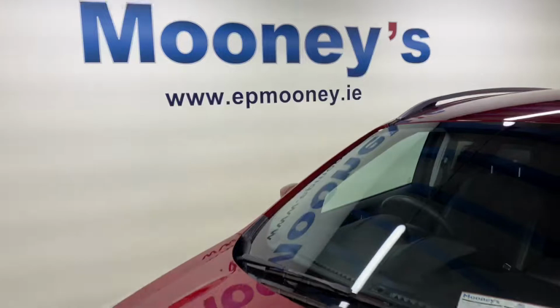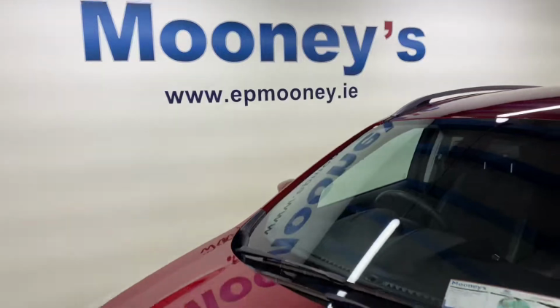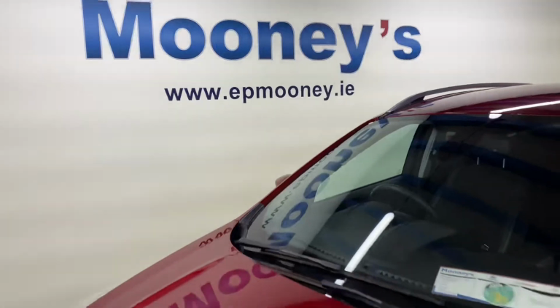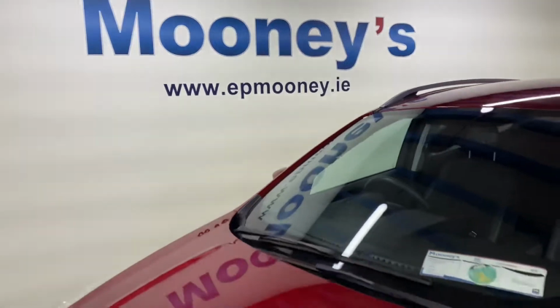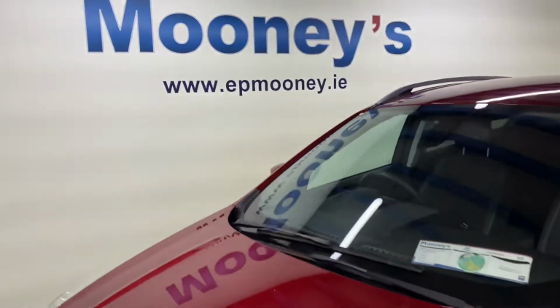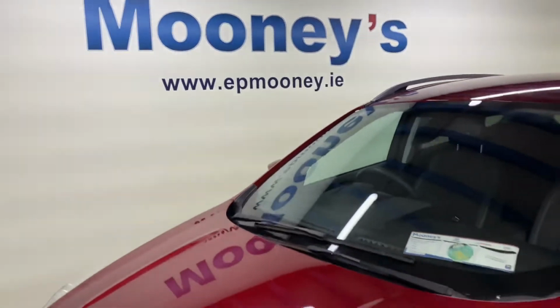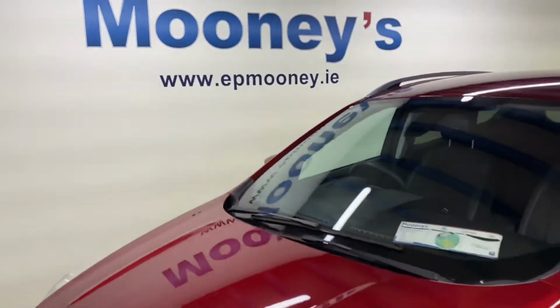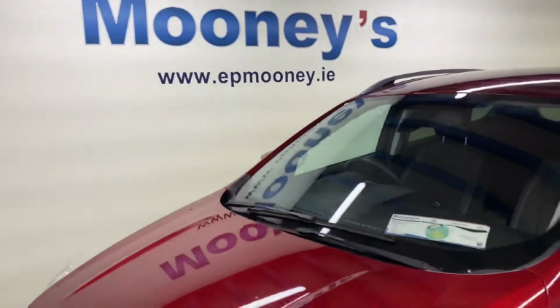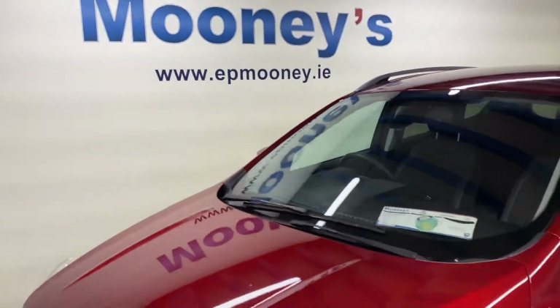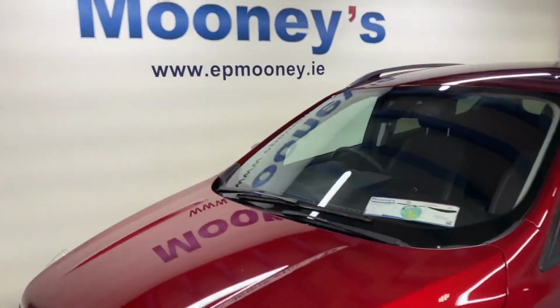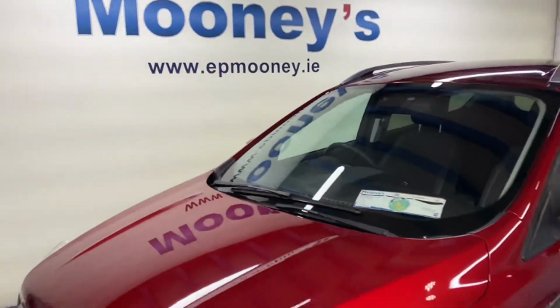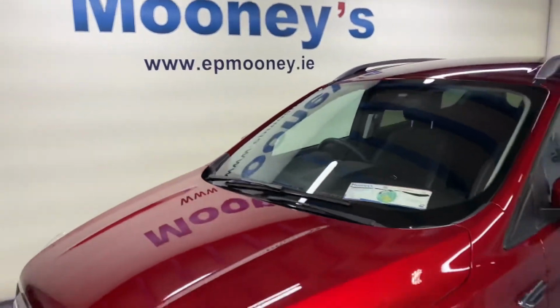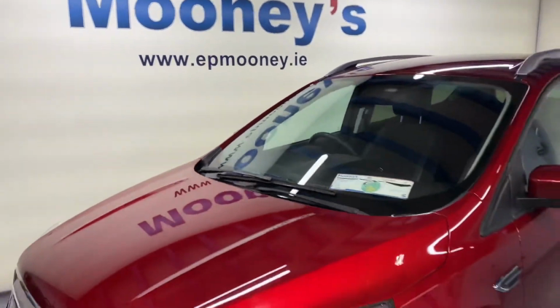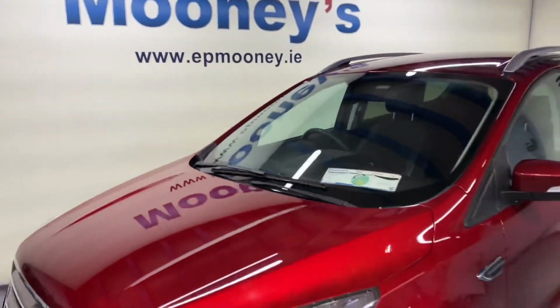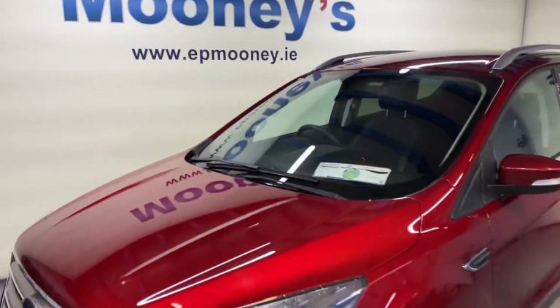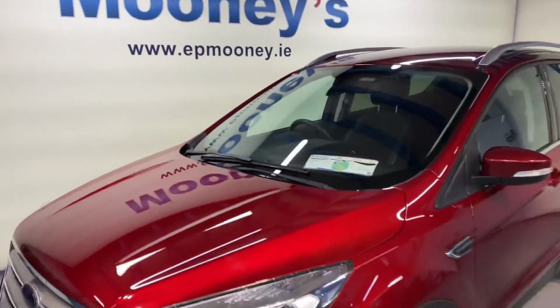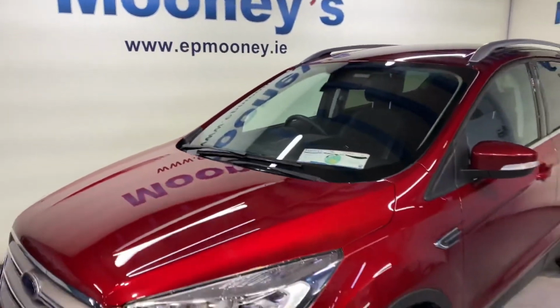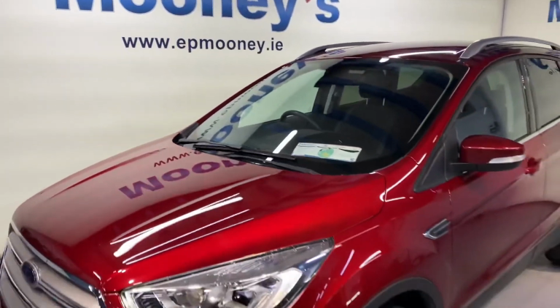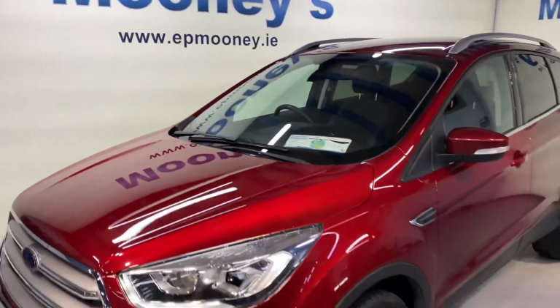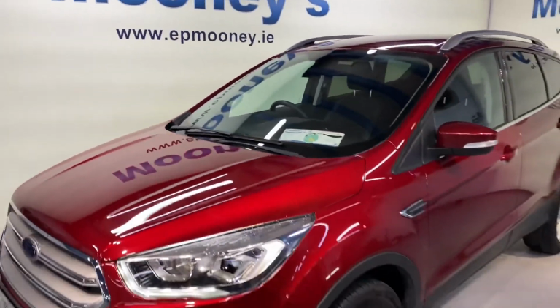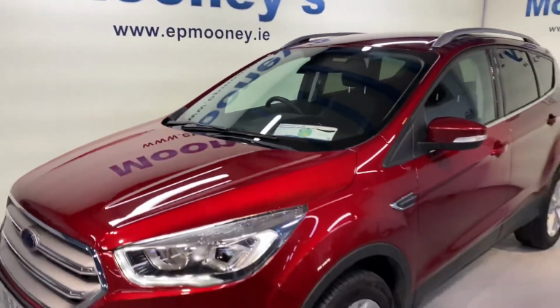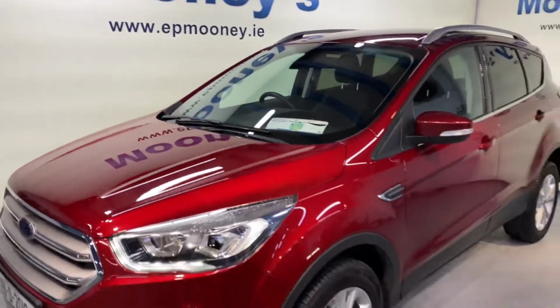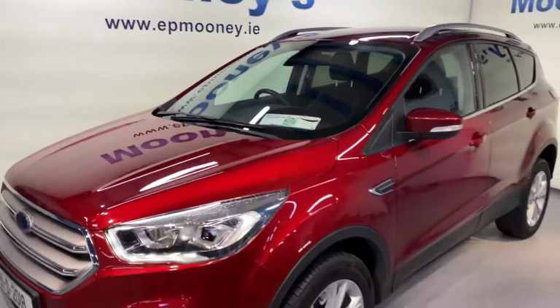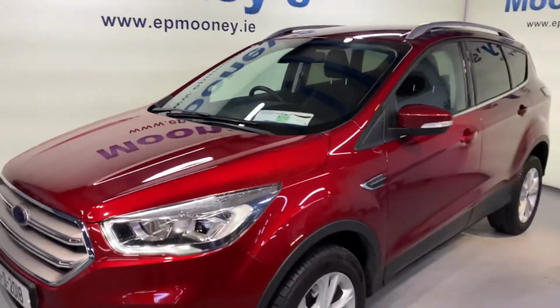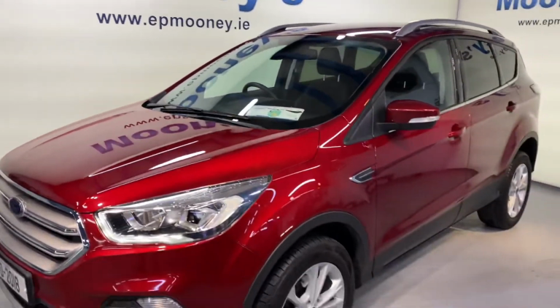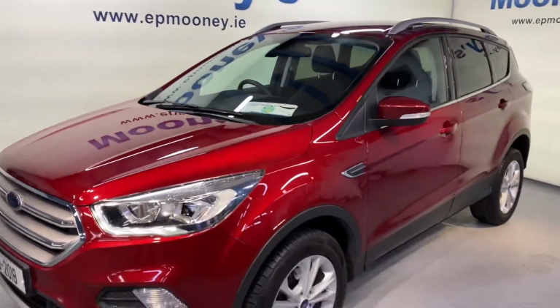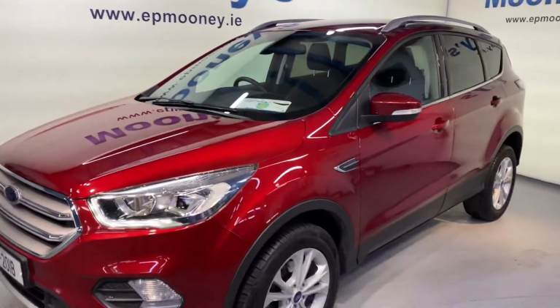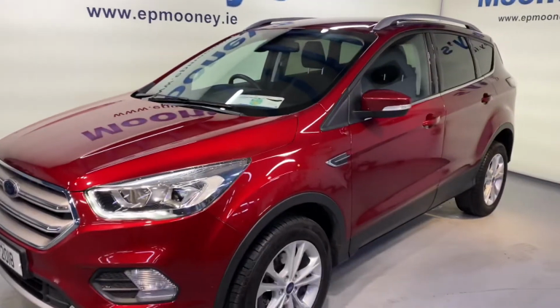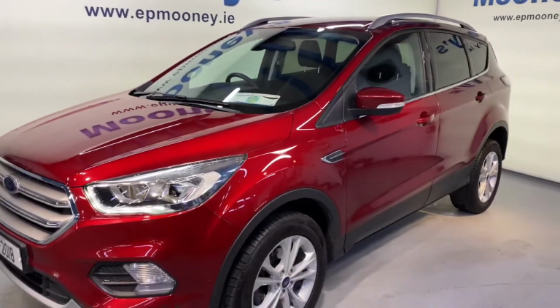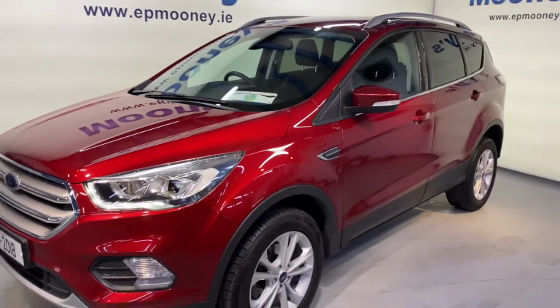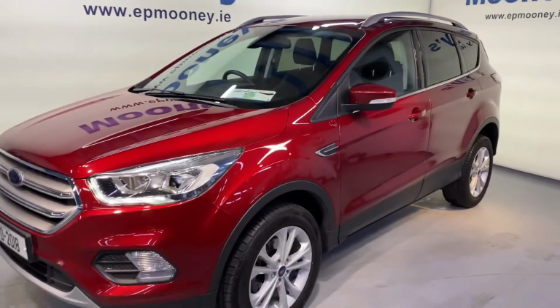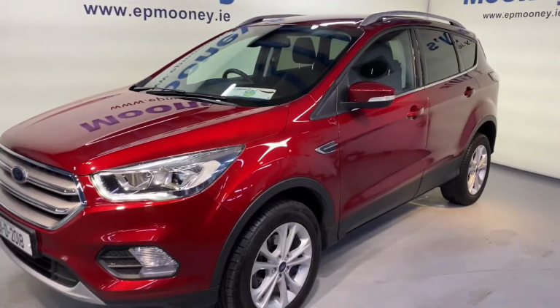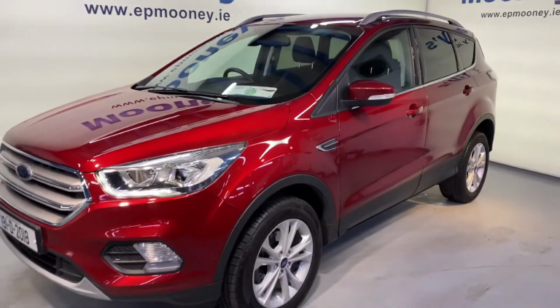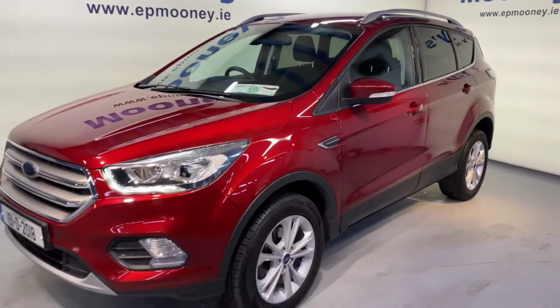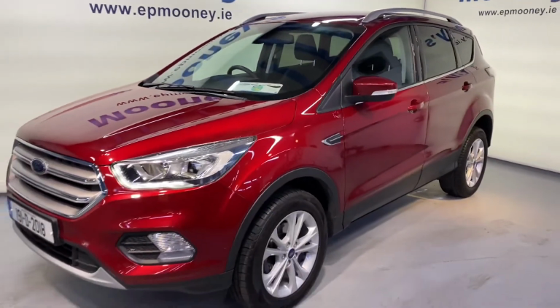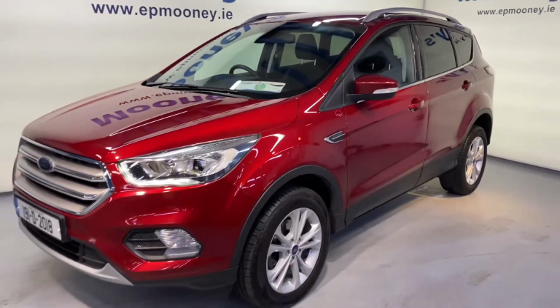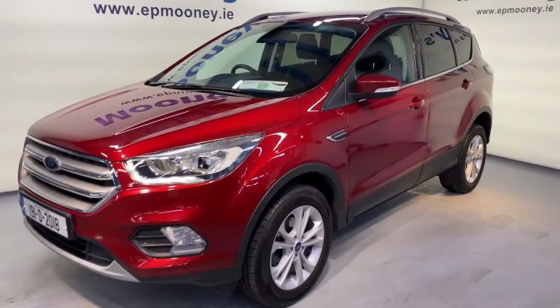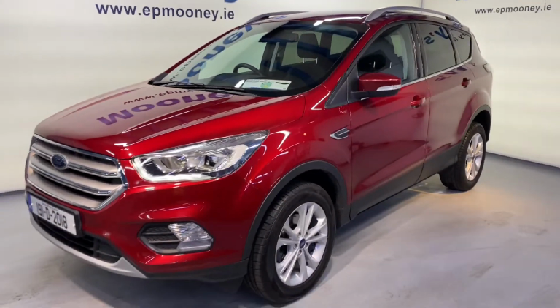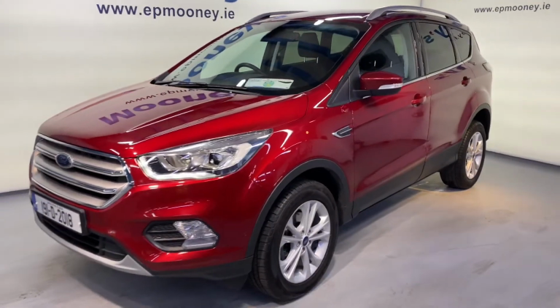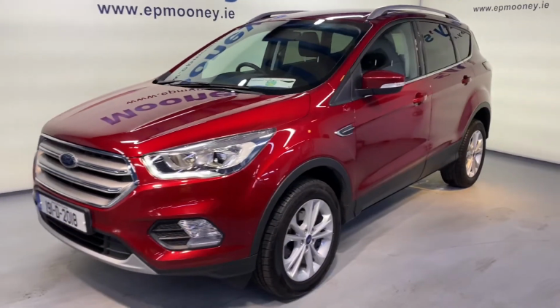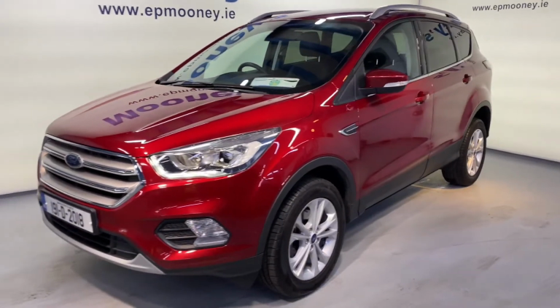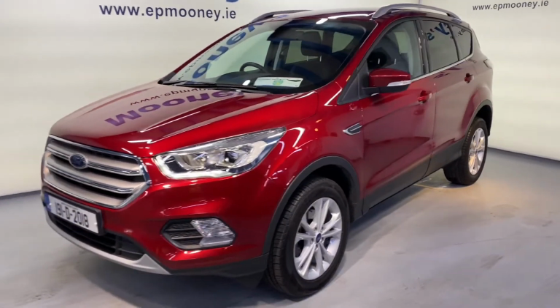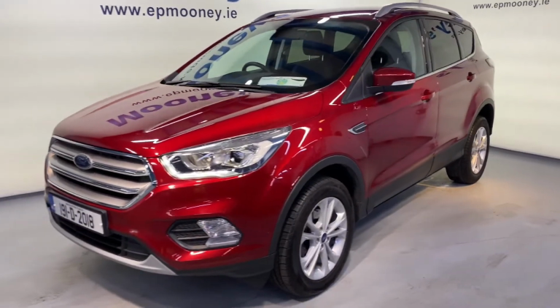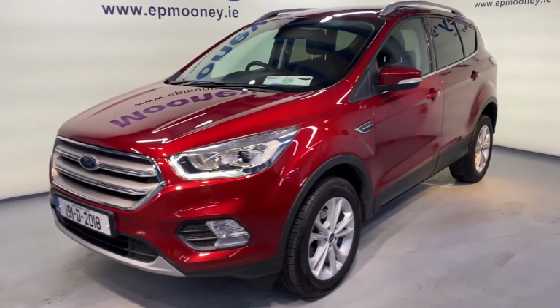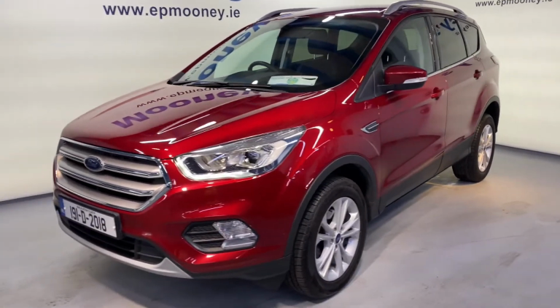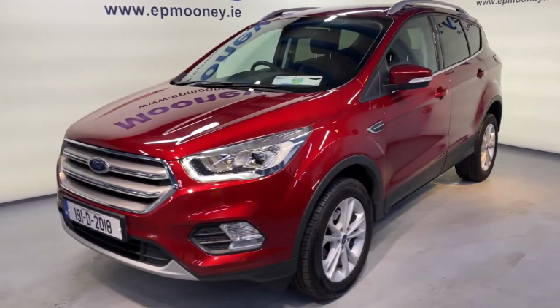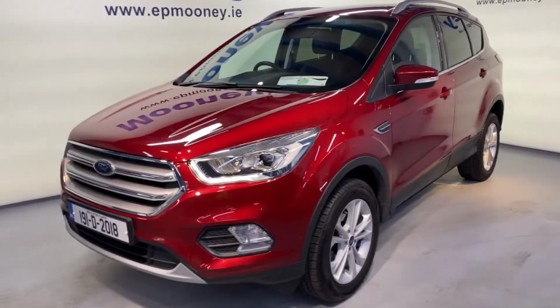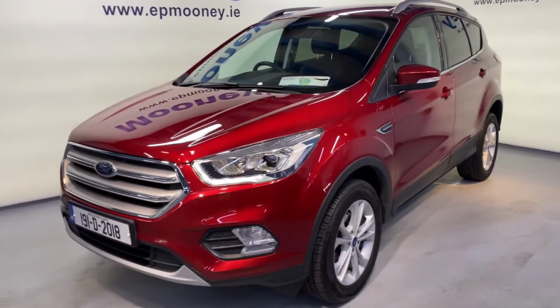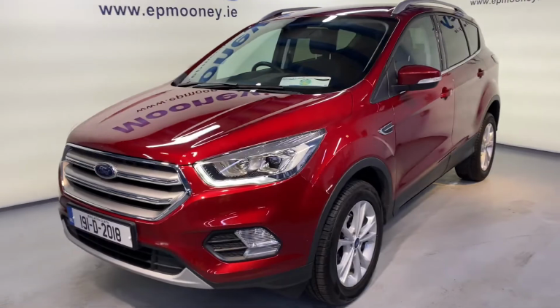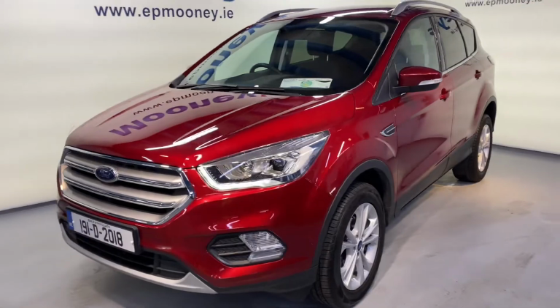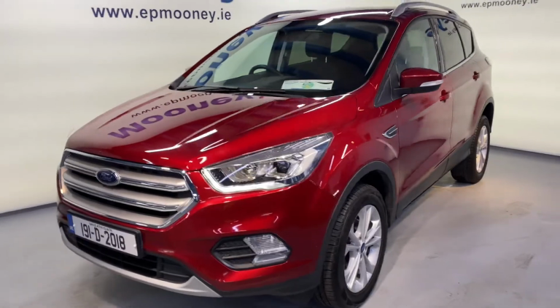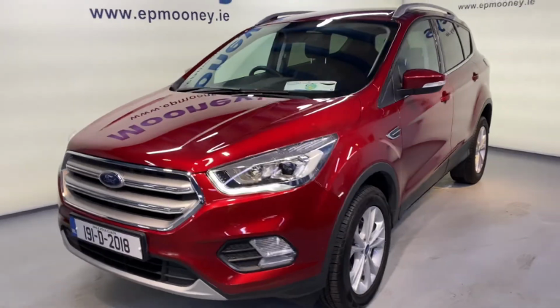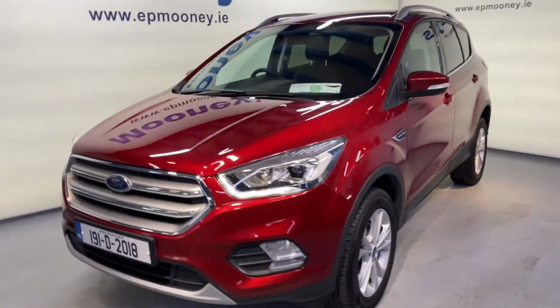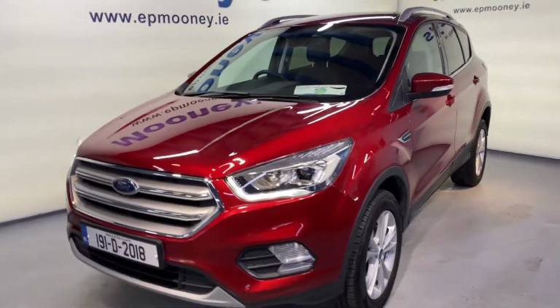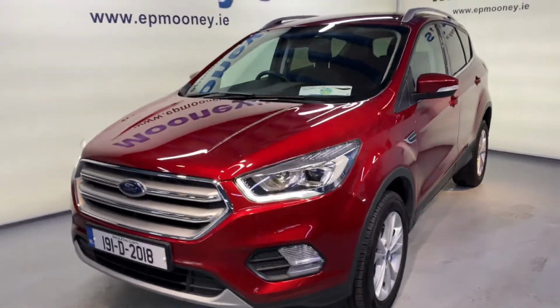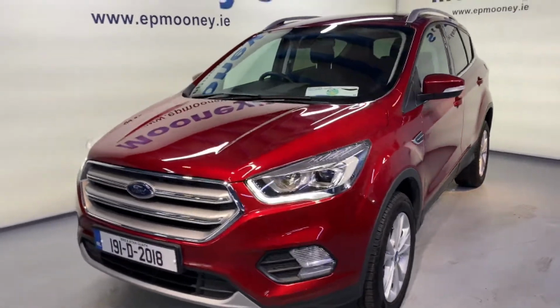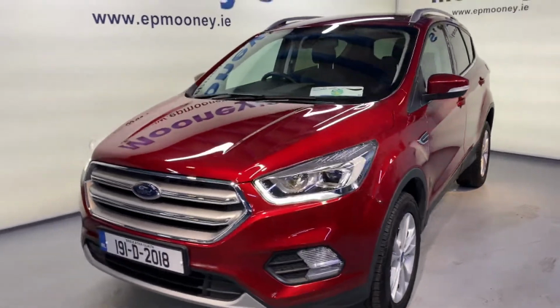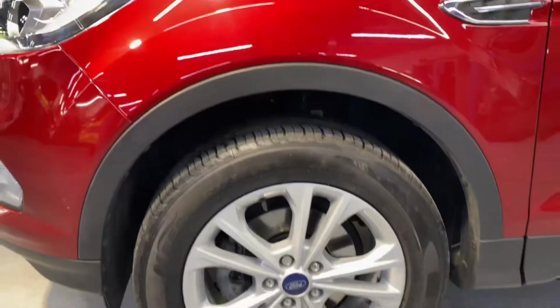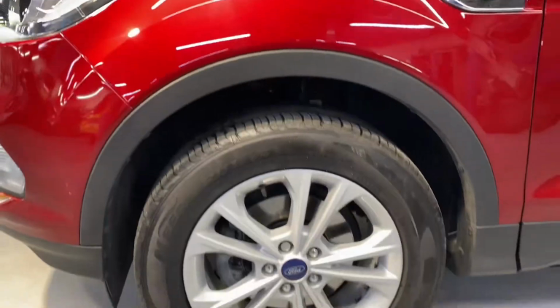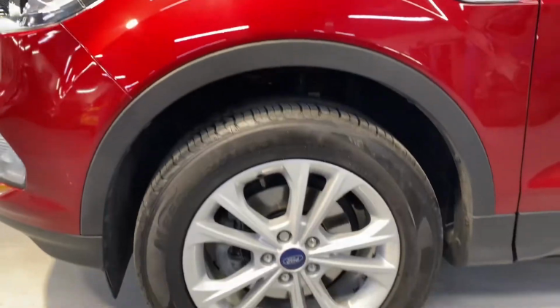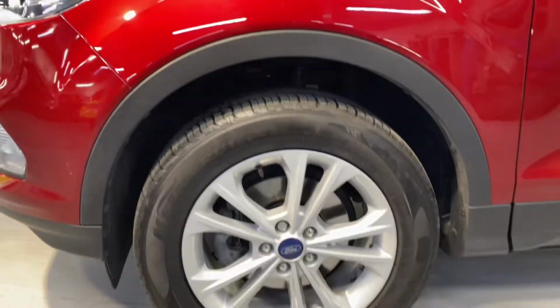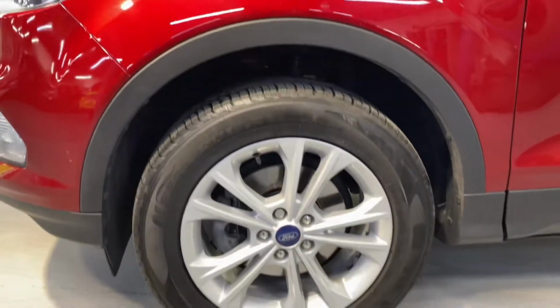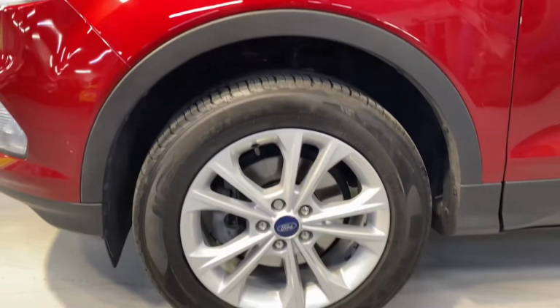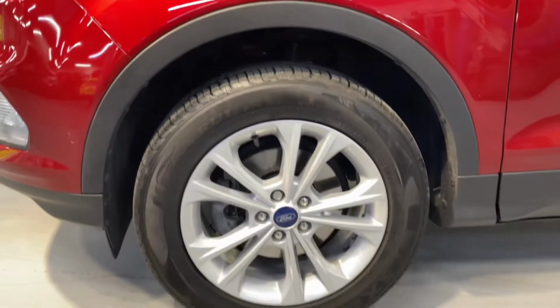Welcome to Mooney's Garage here on the Long Mile Road. Today we have this showroom condition 191 Ford Kuga available for sale.